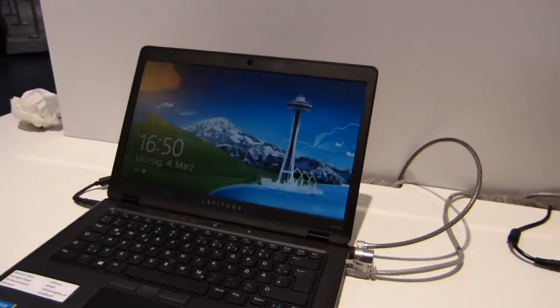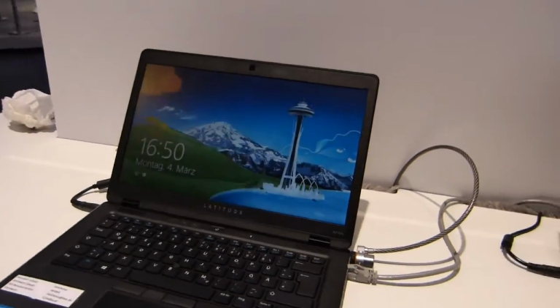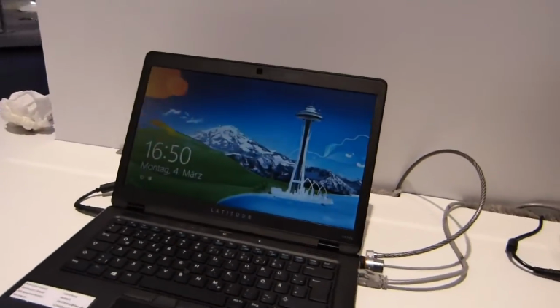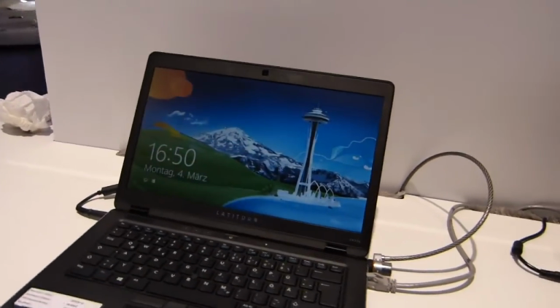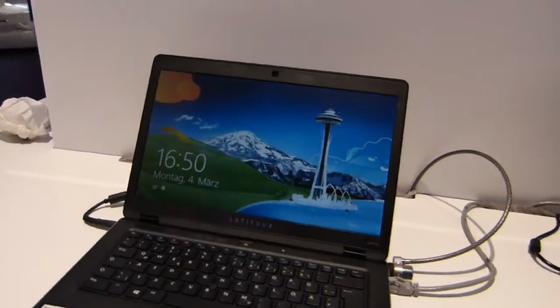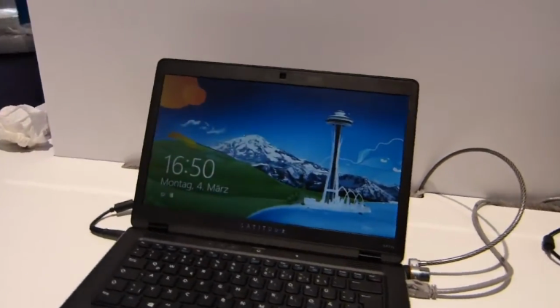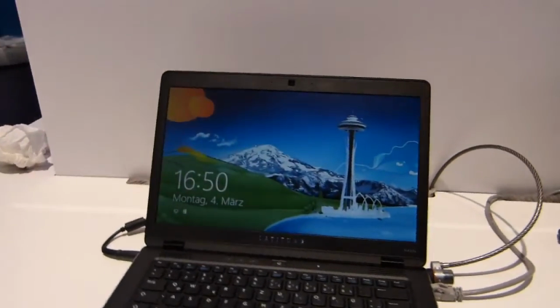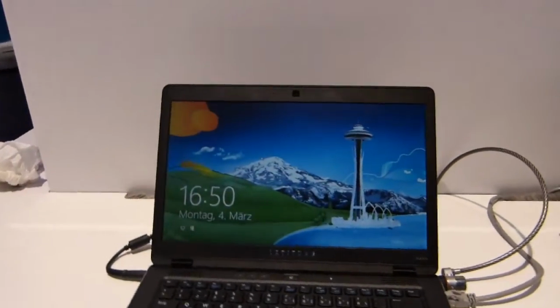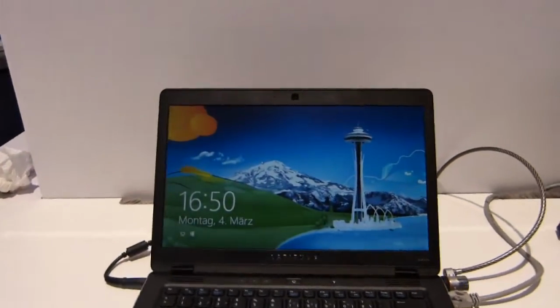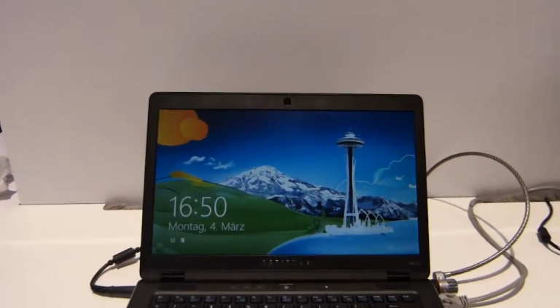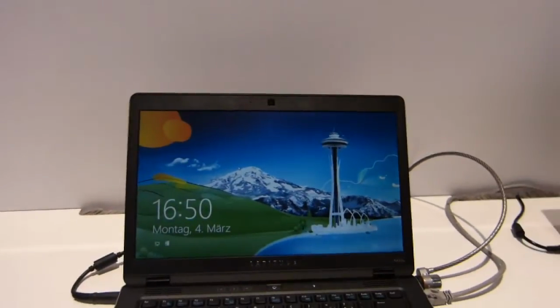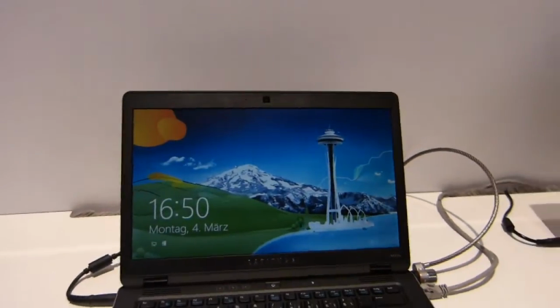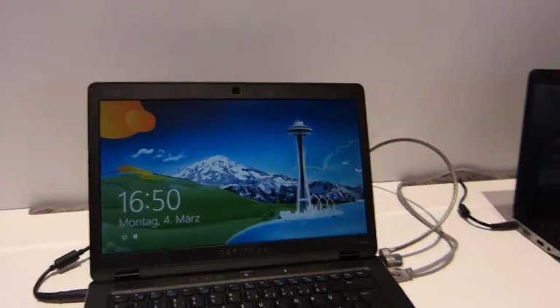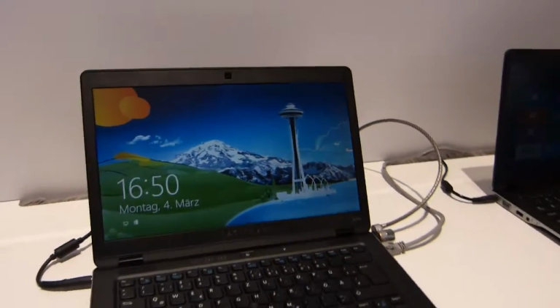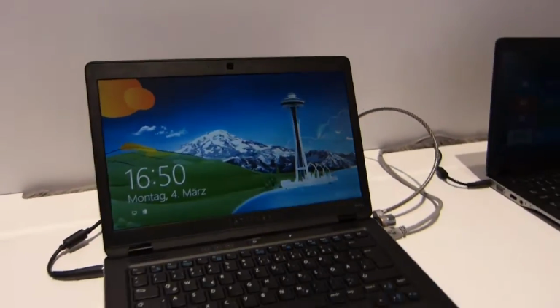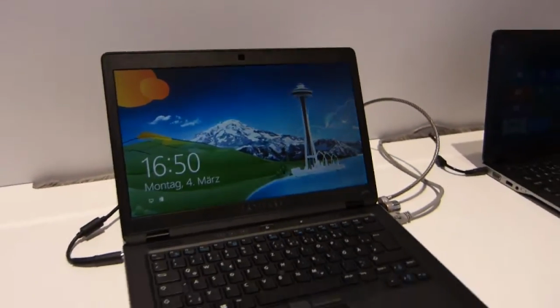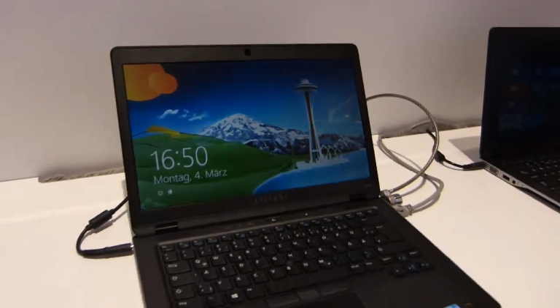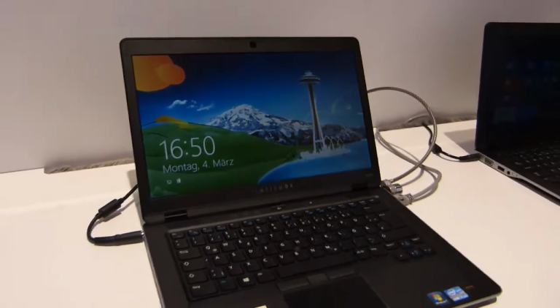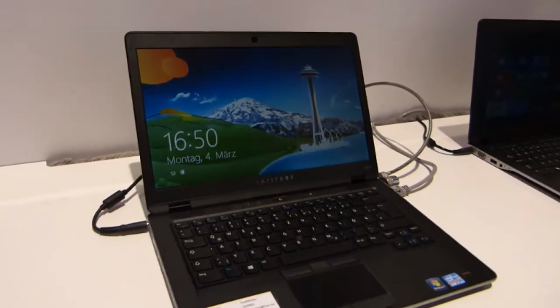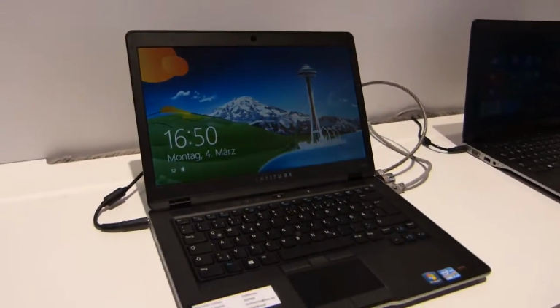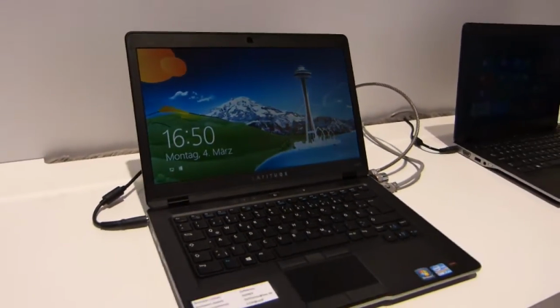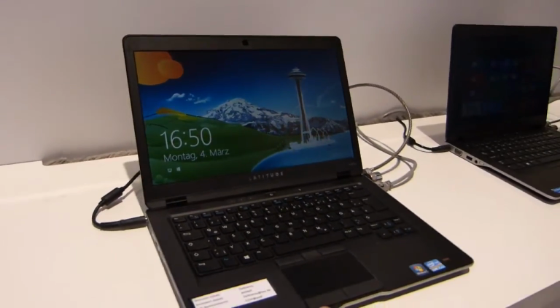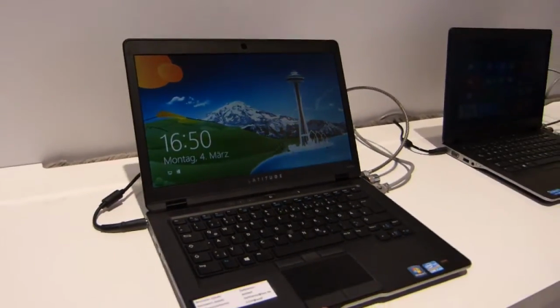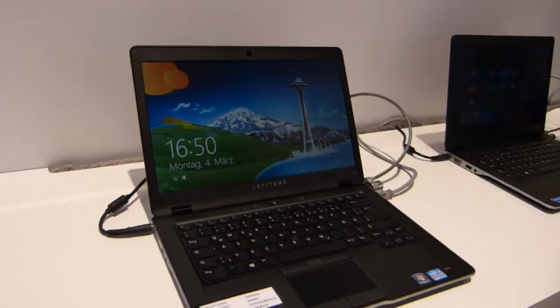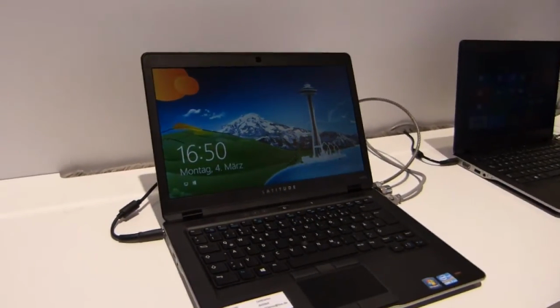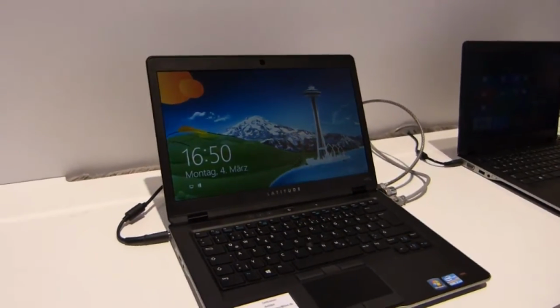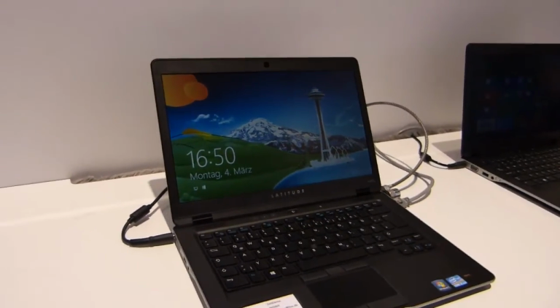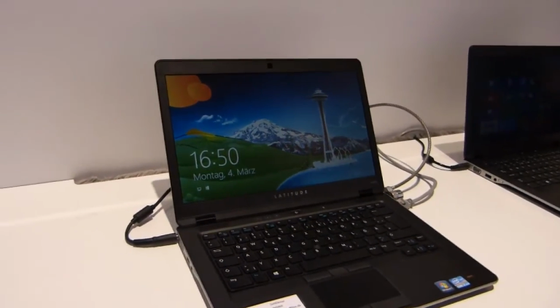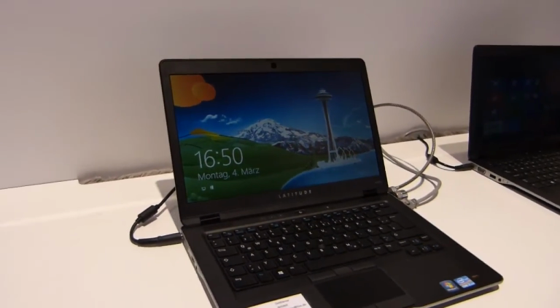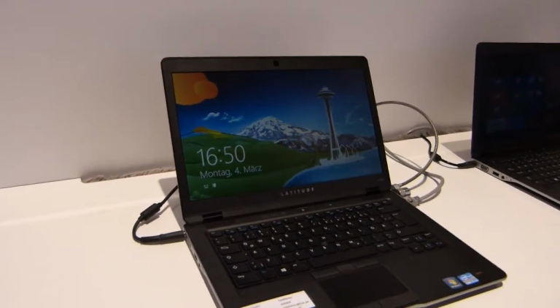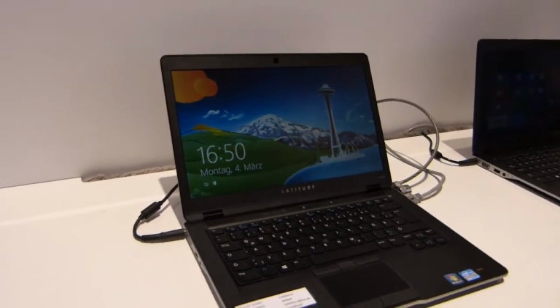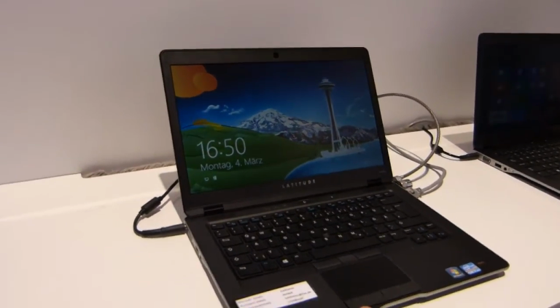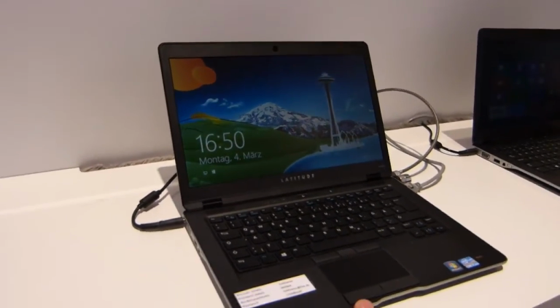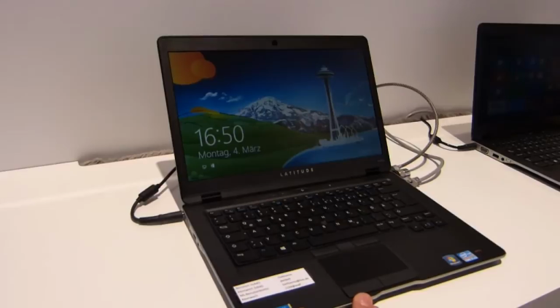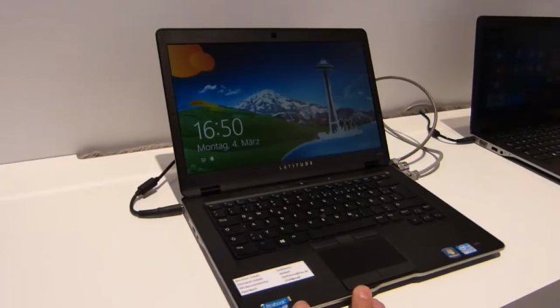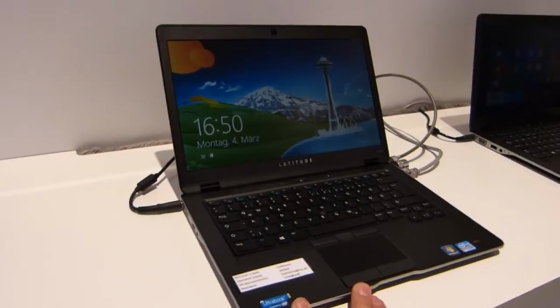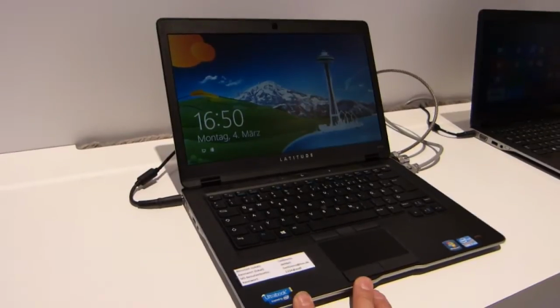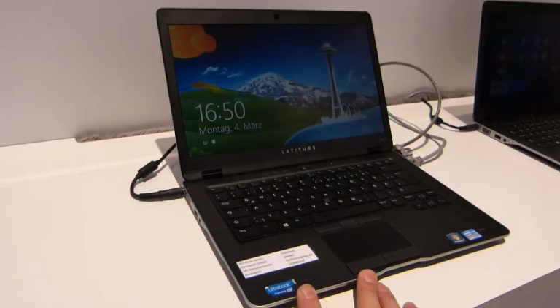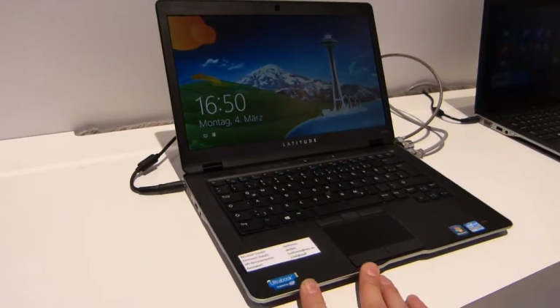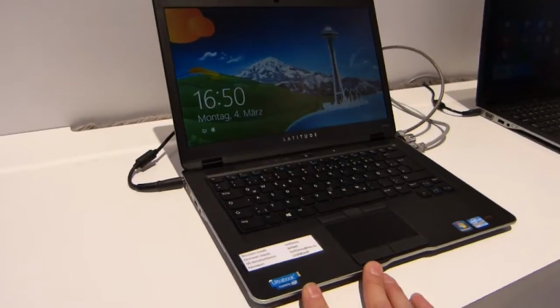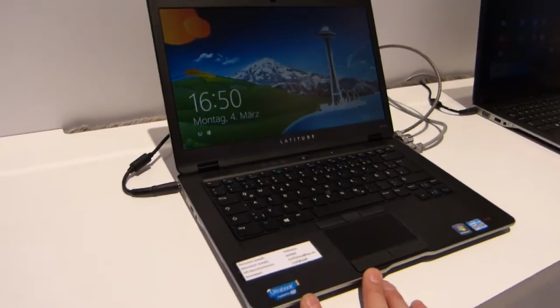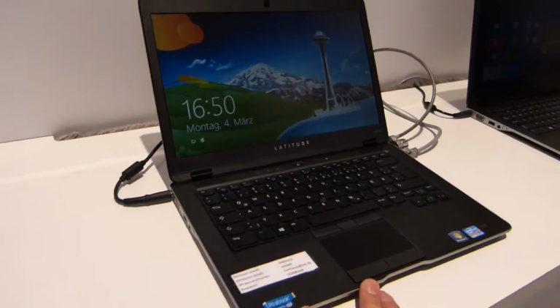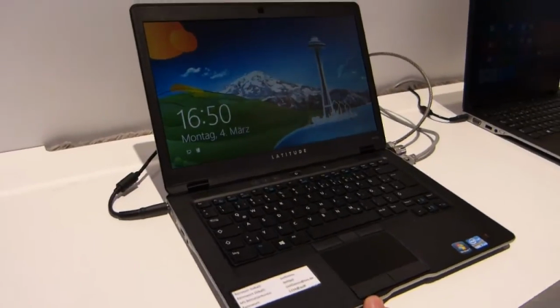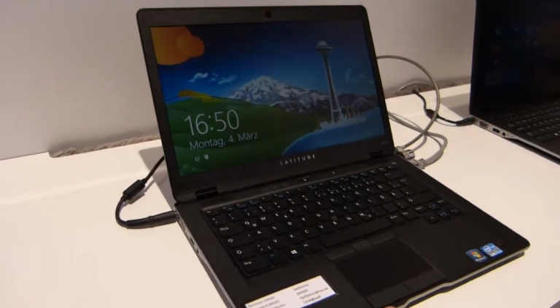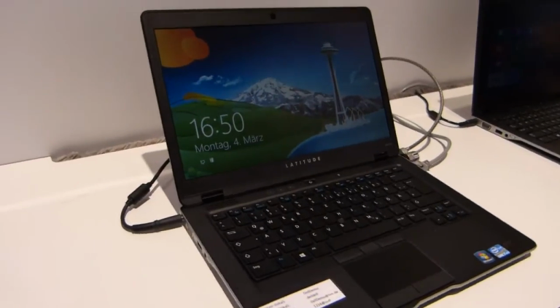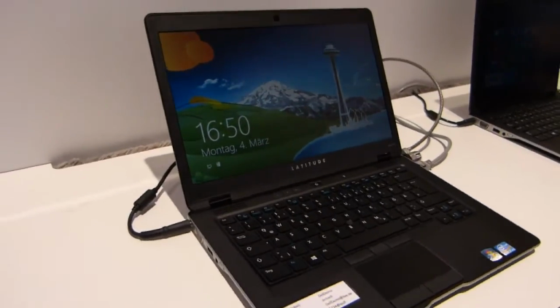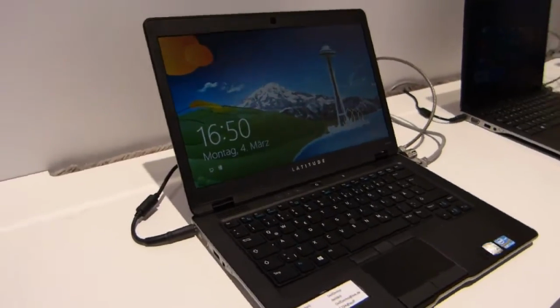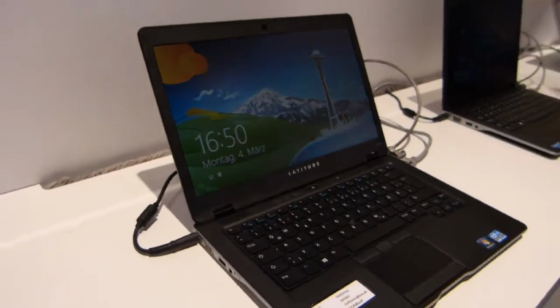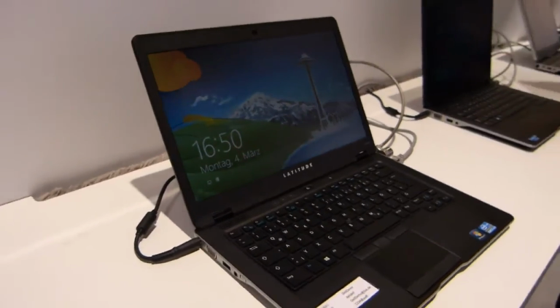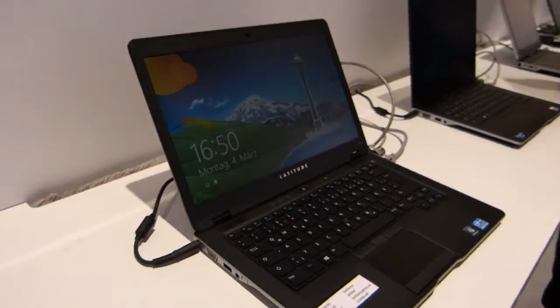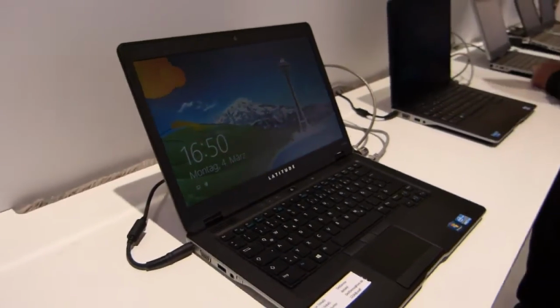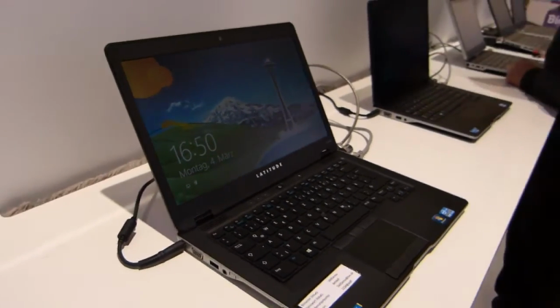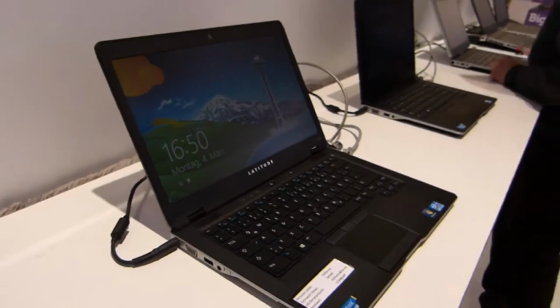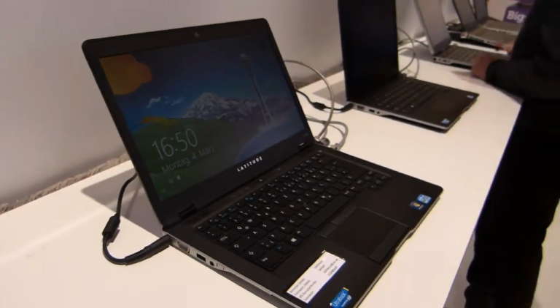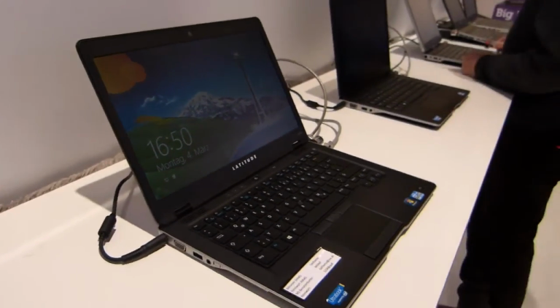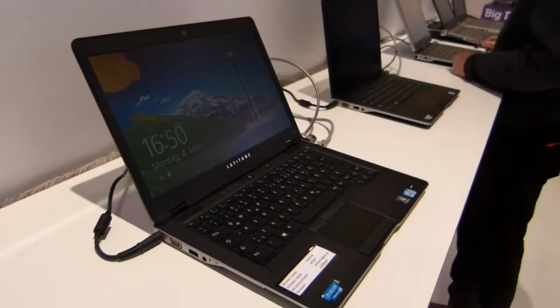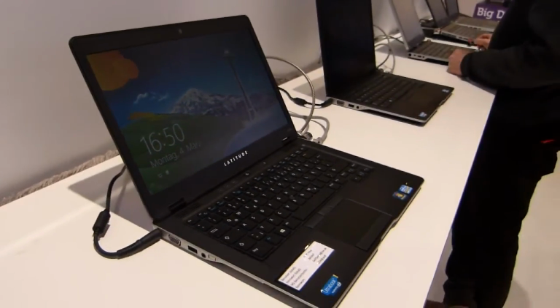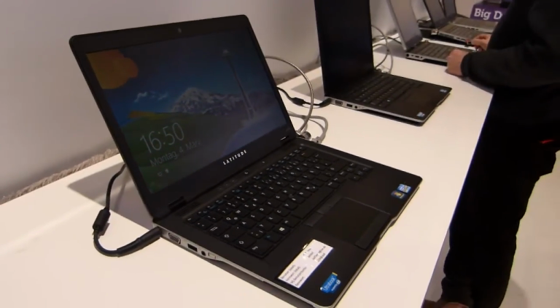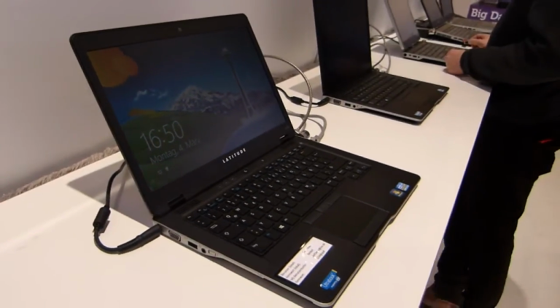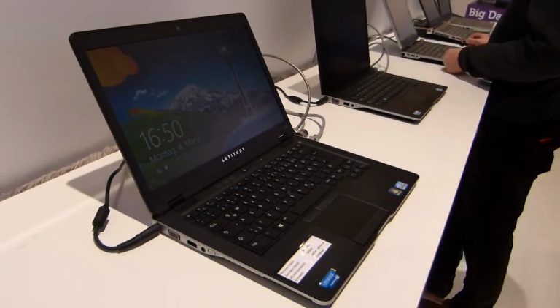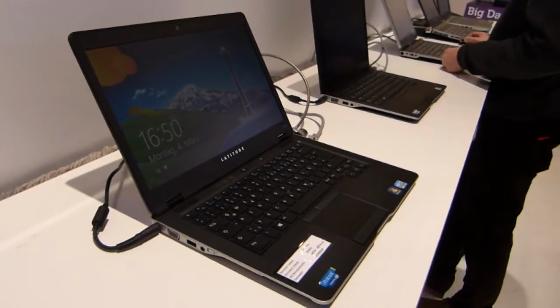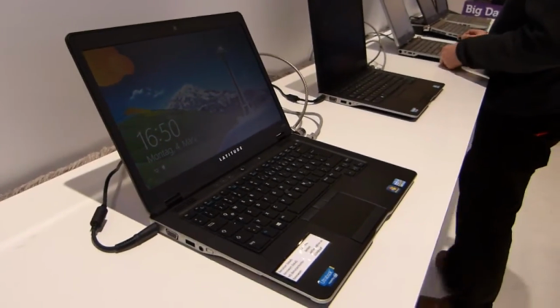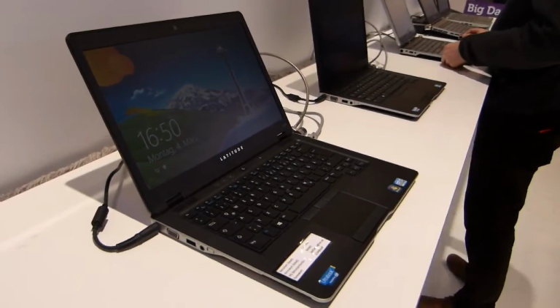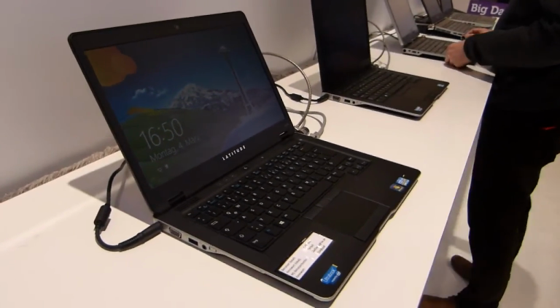That's the 6430U, Dell Latitude at CeBIT on day zero. My name's Chippy for Ultrabook News. Thanks for watching.